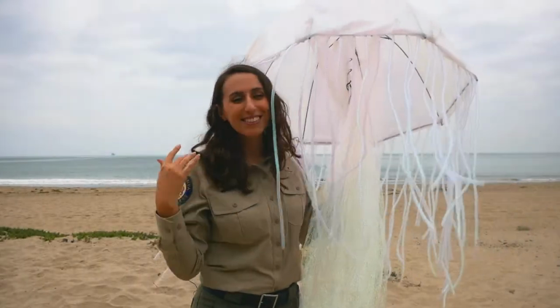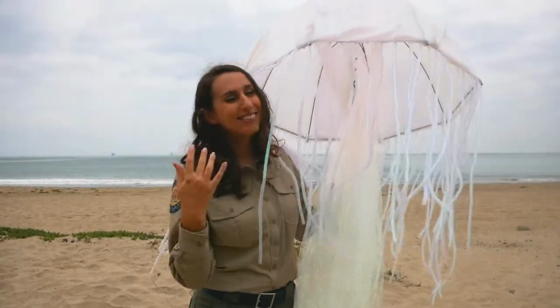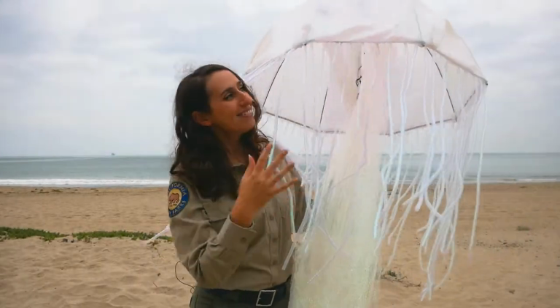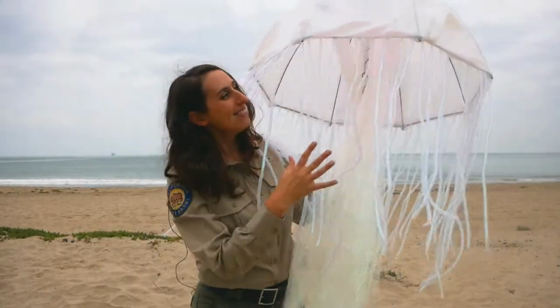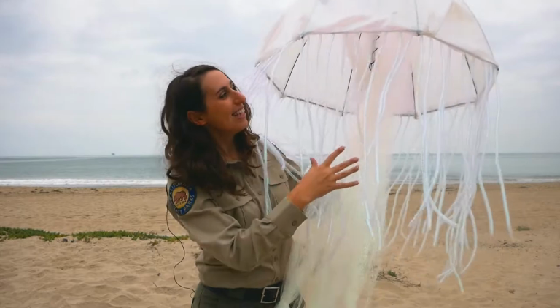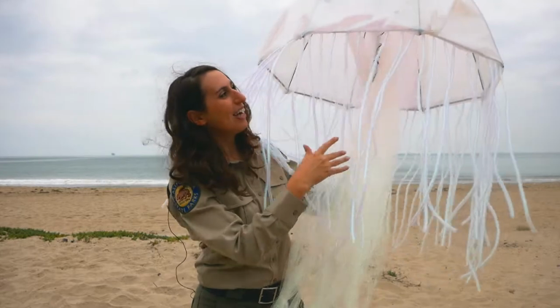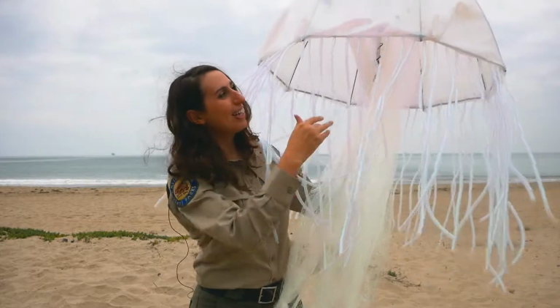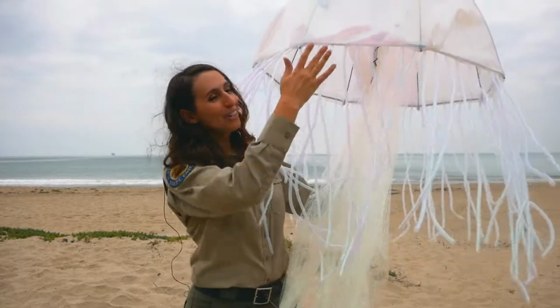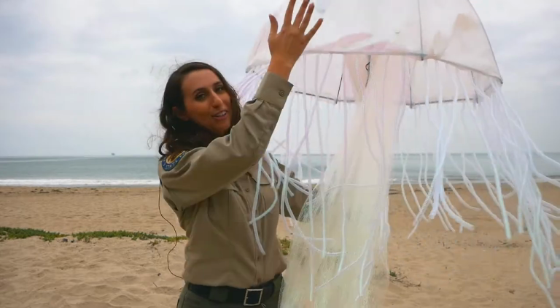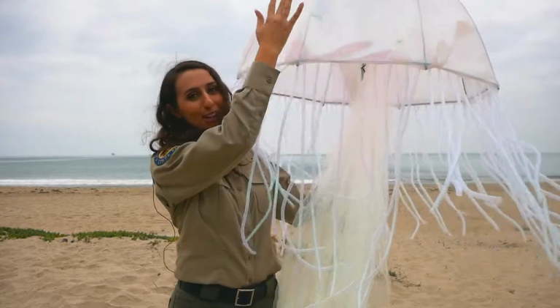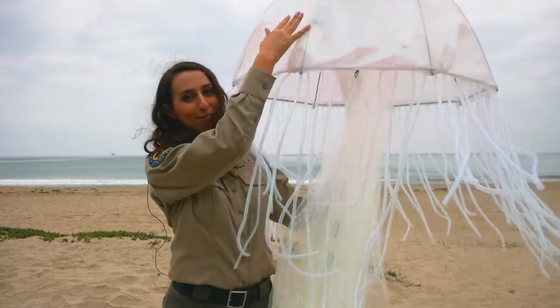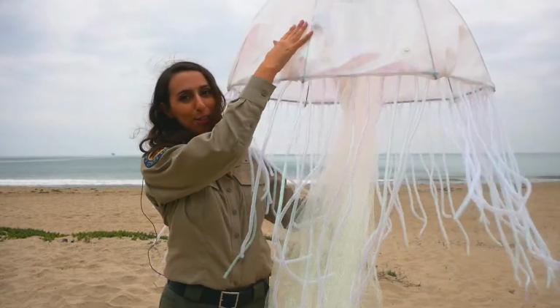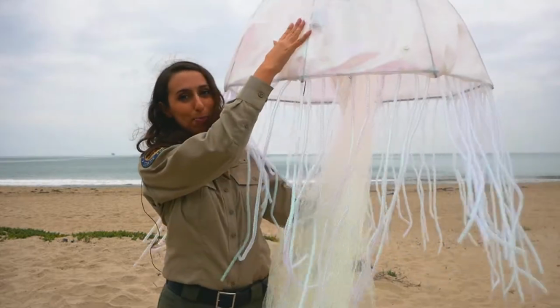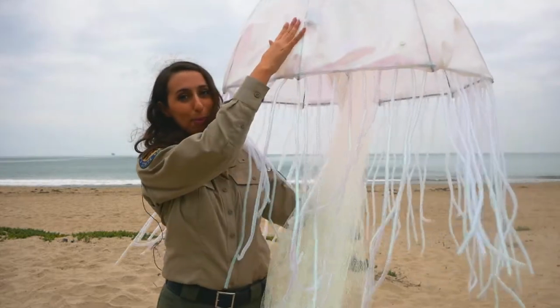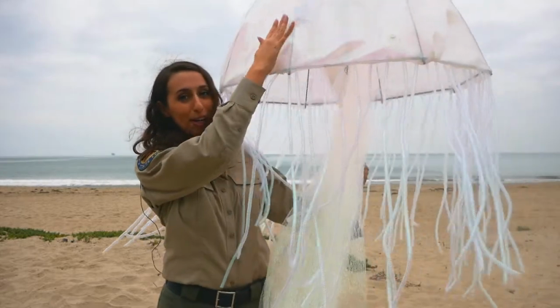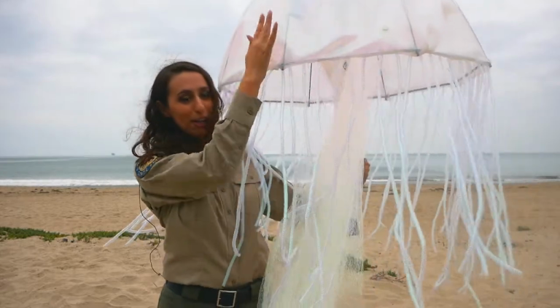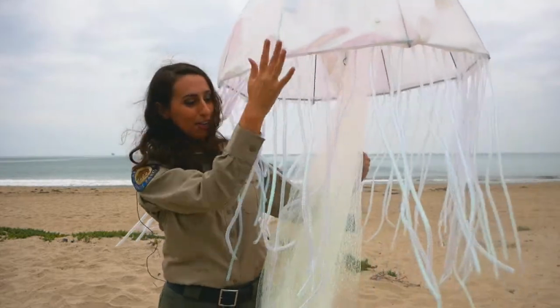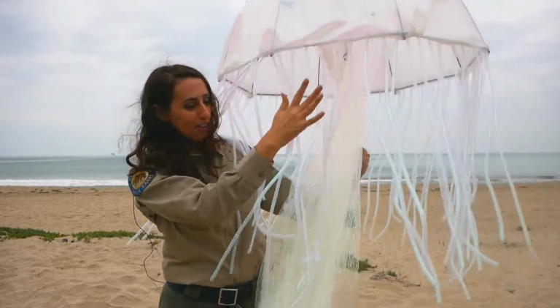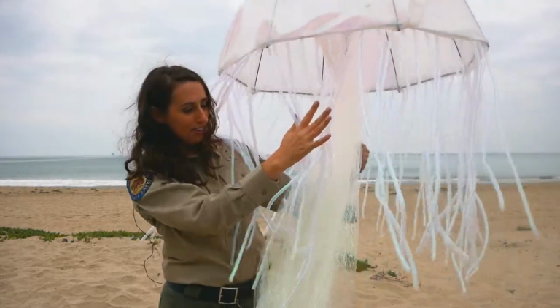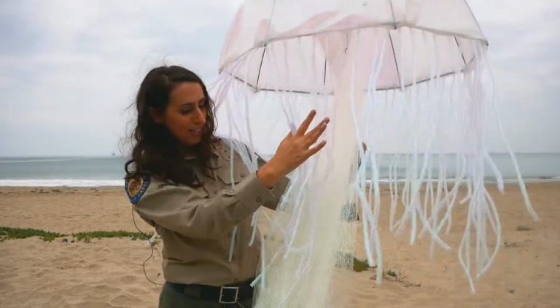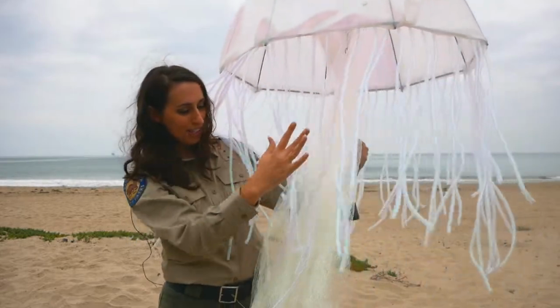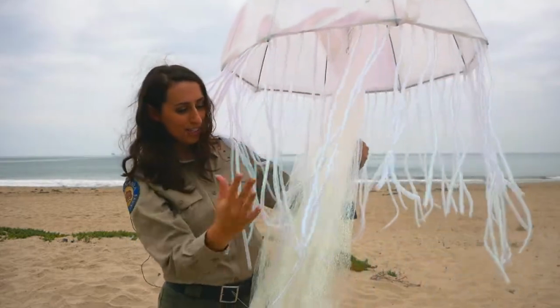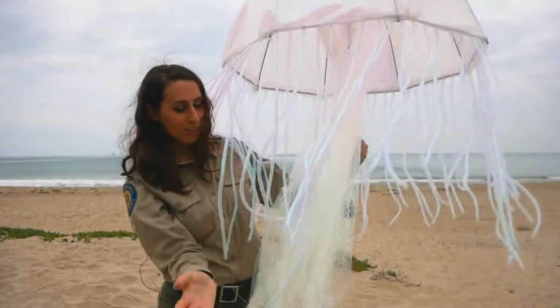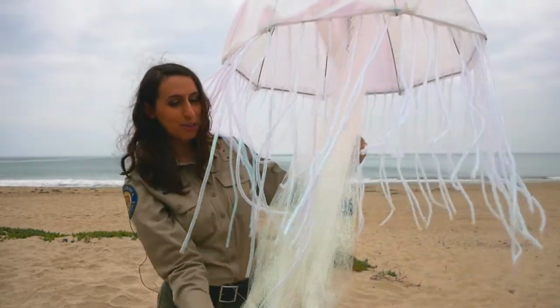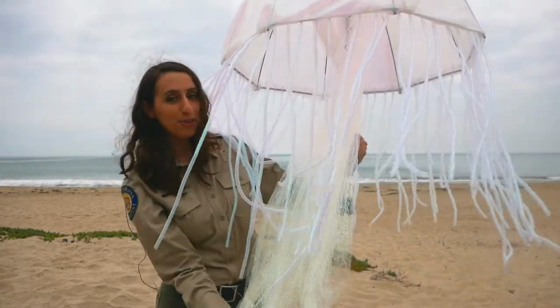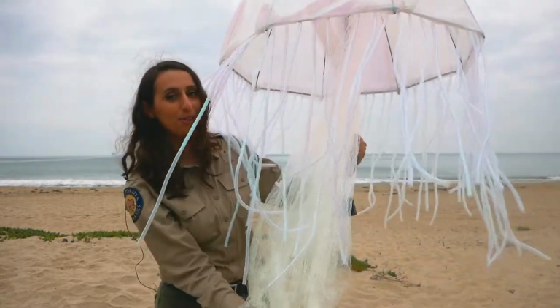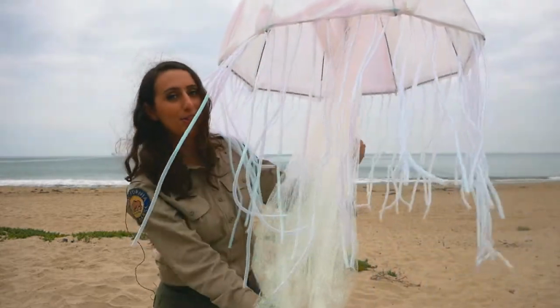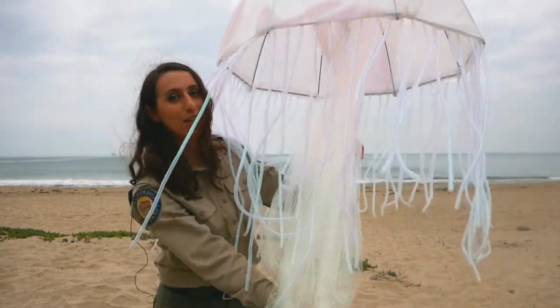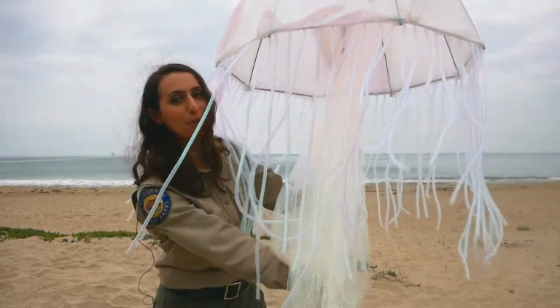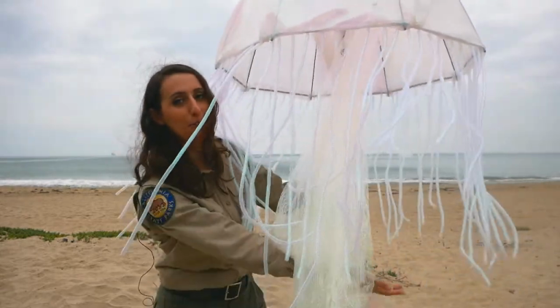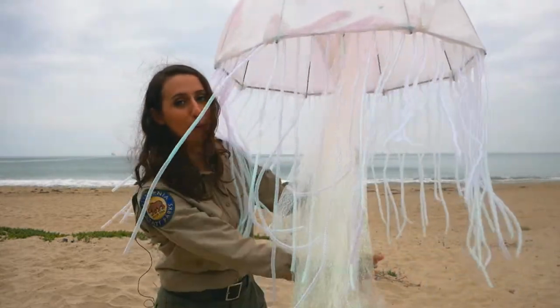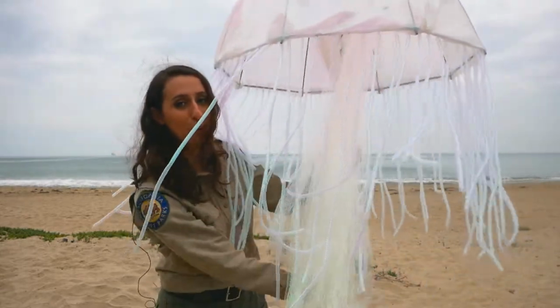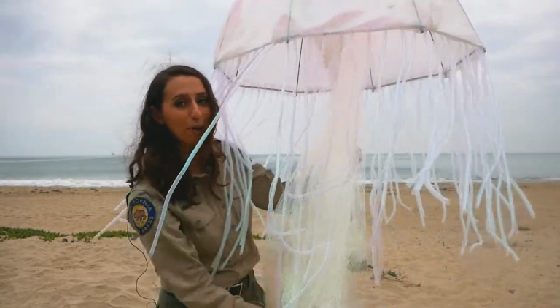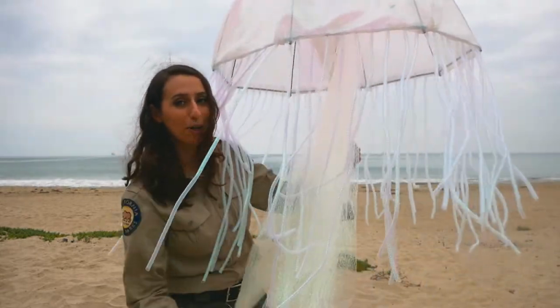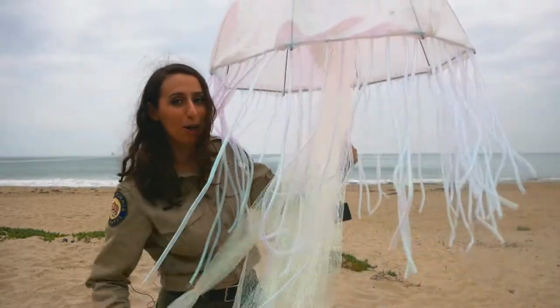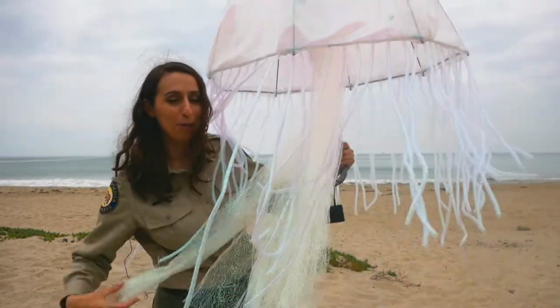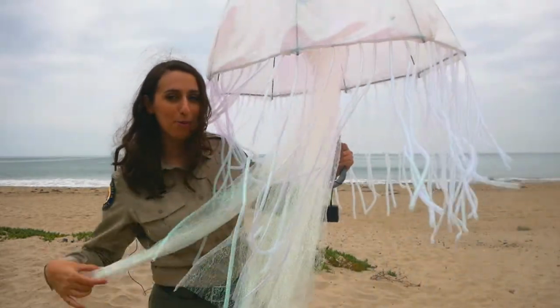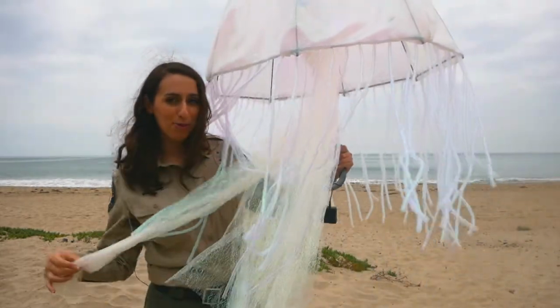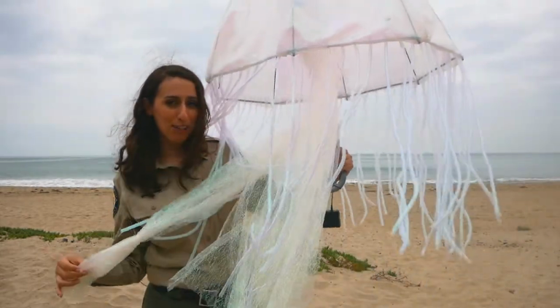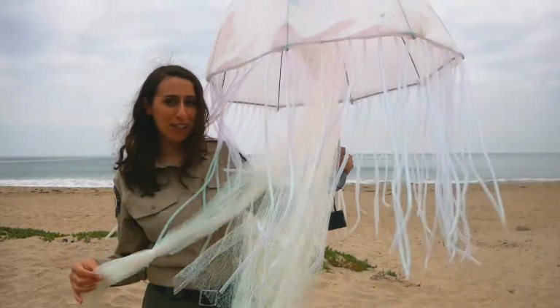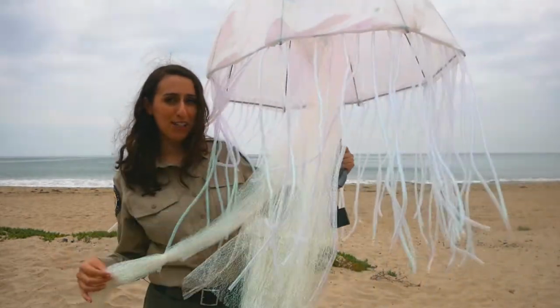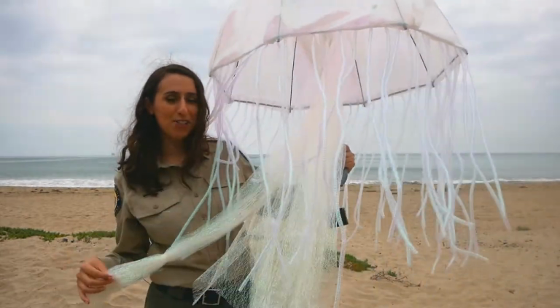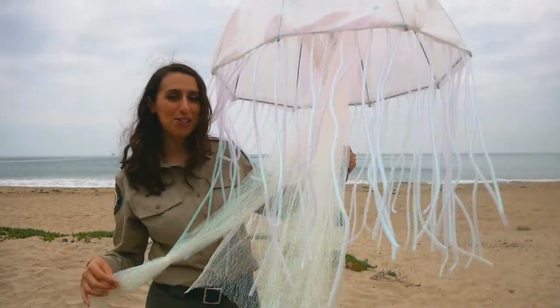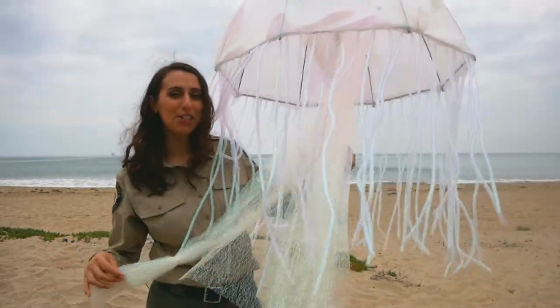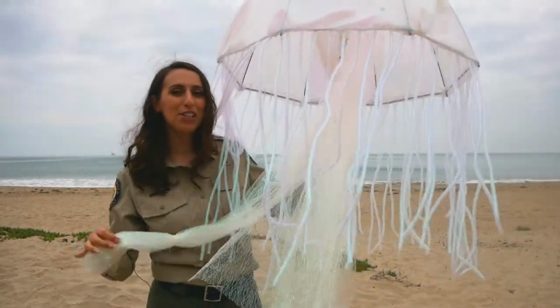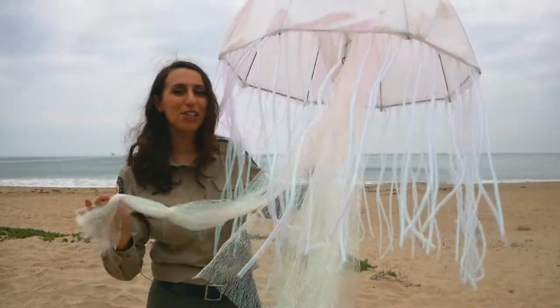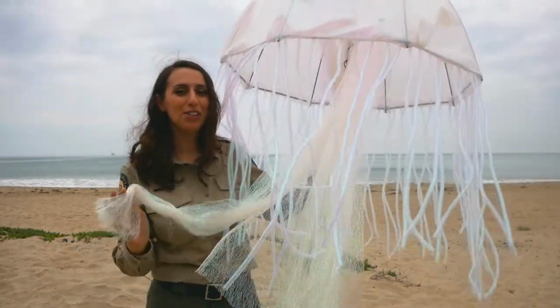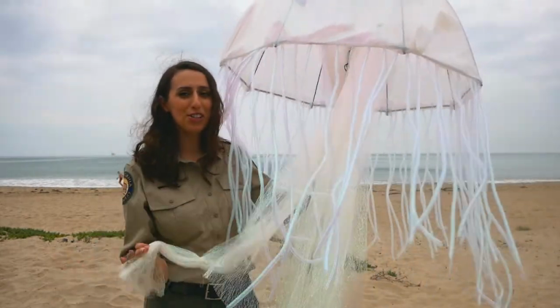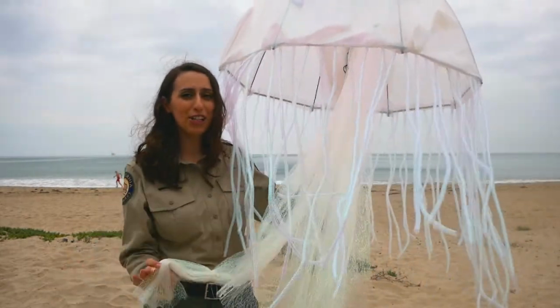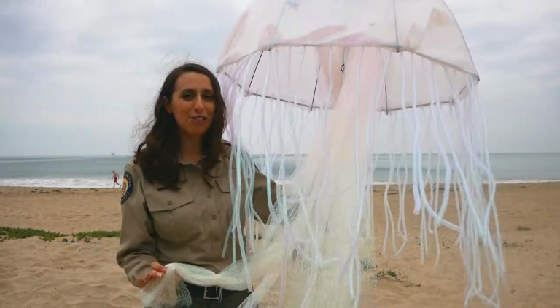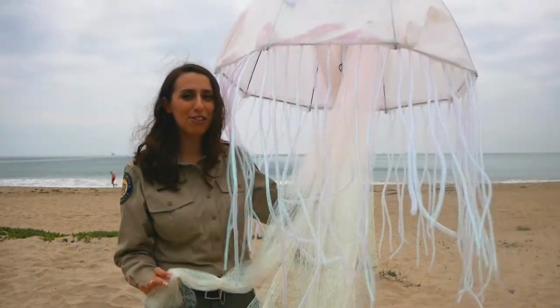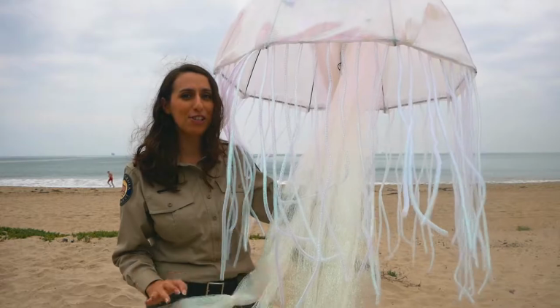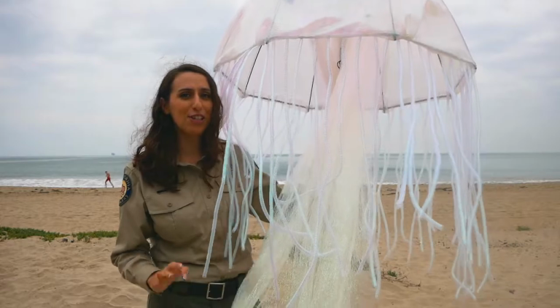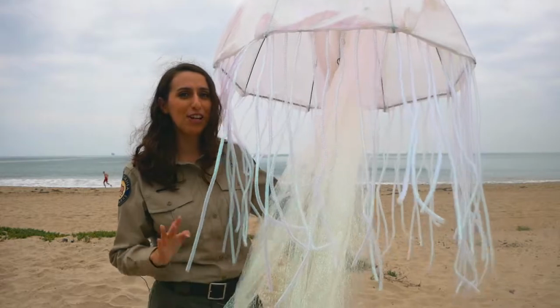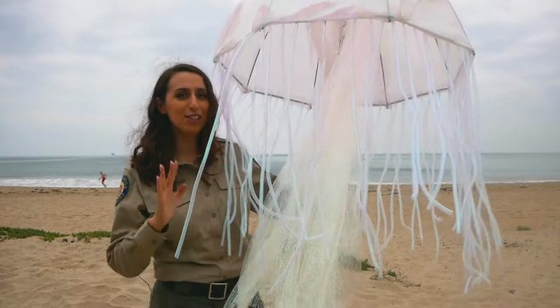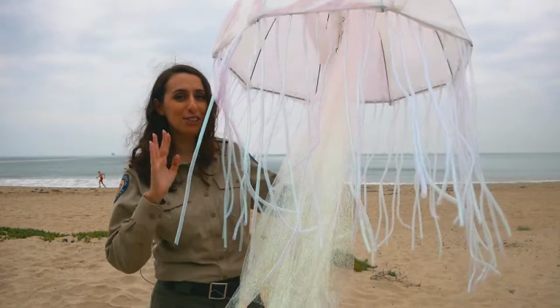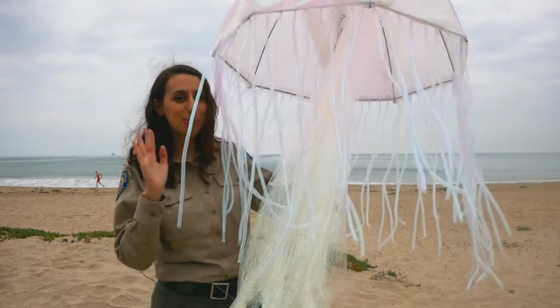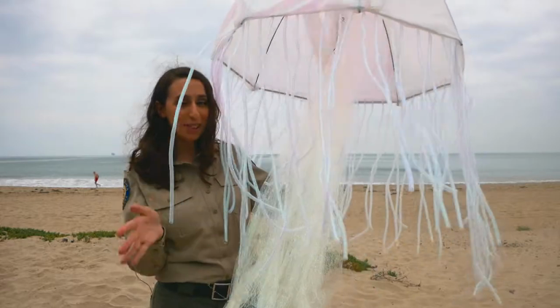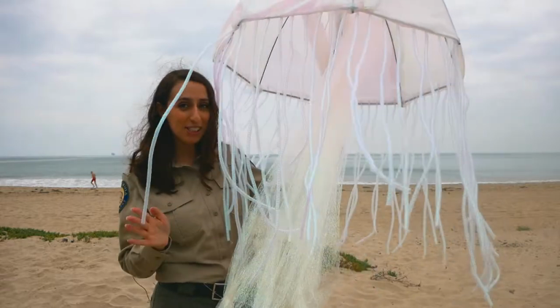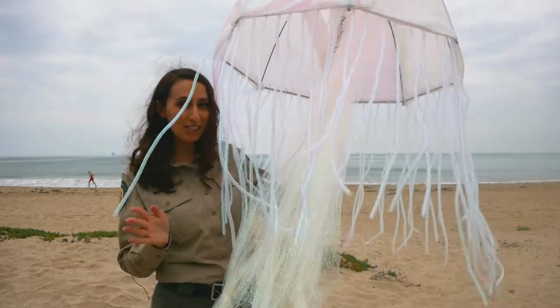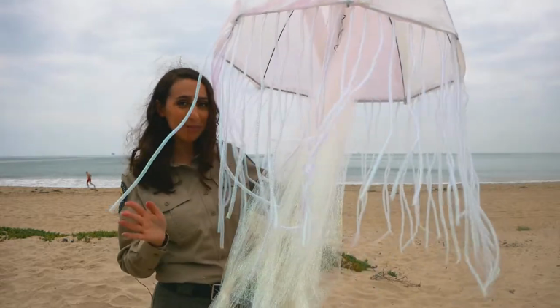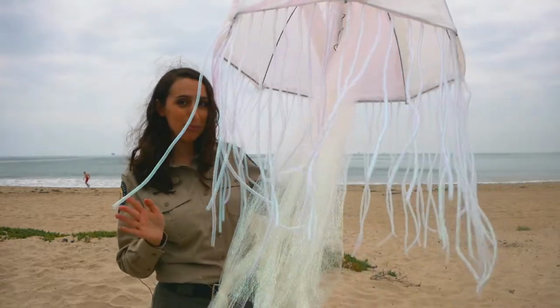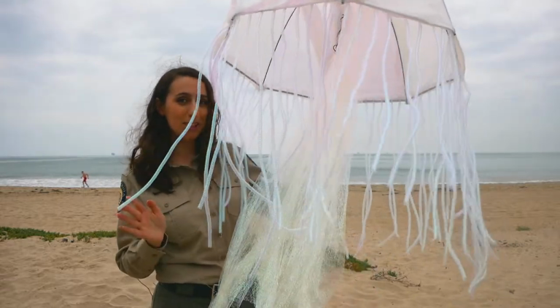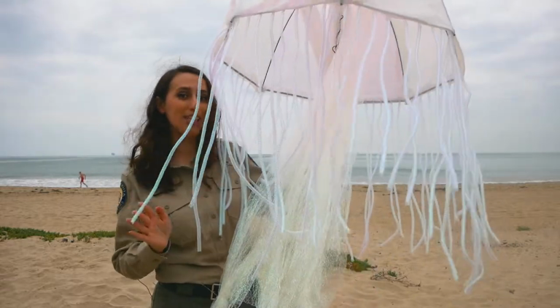Now that you have your bell, tentacles, and oral arms finished, your jellyfish costume is complete.